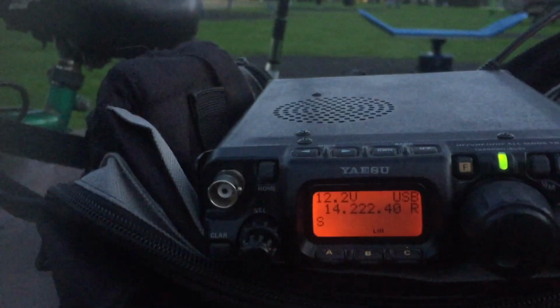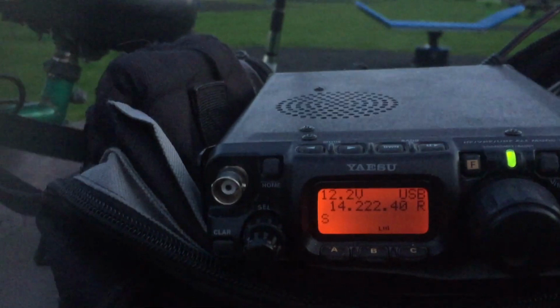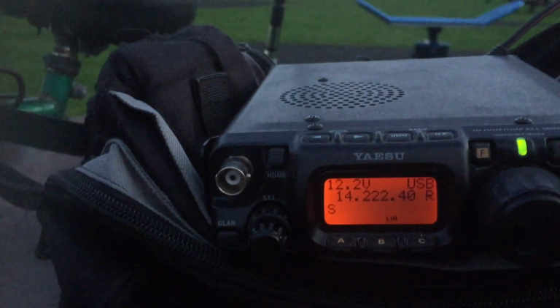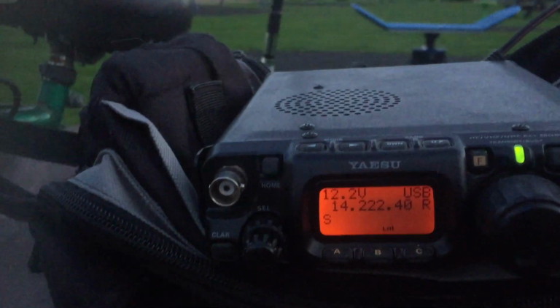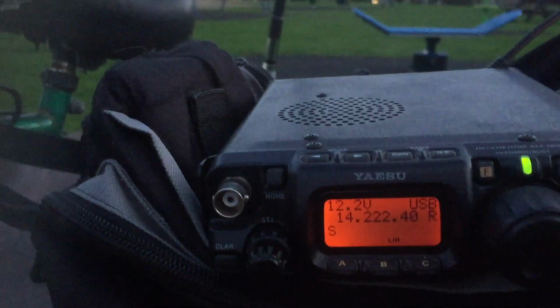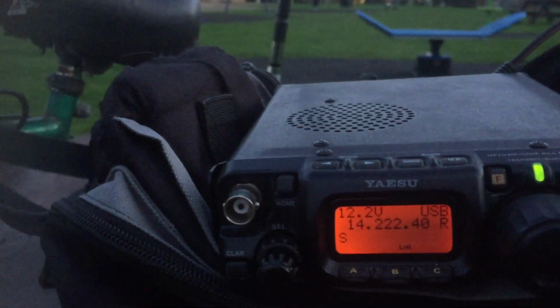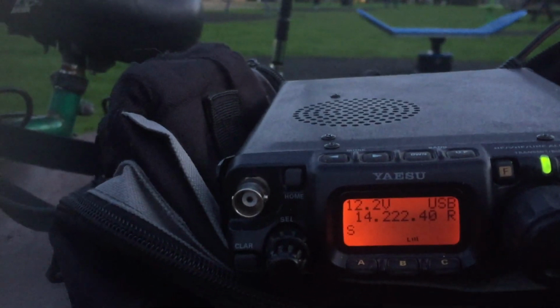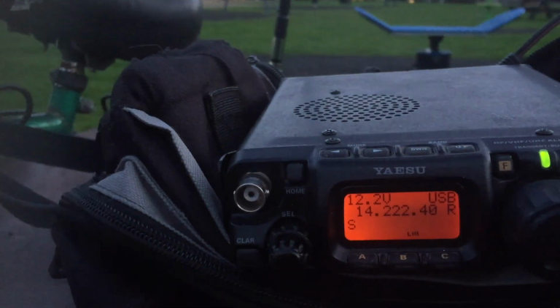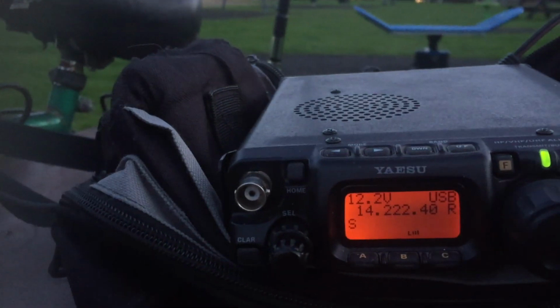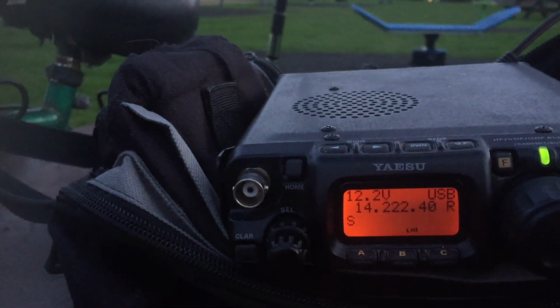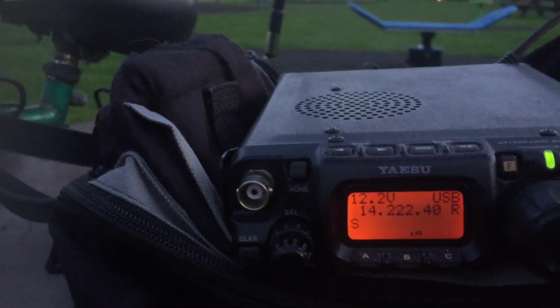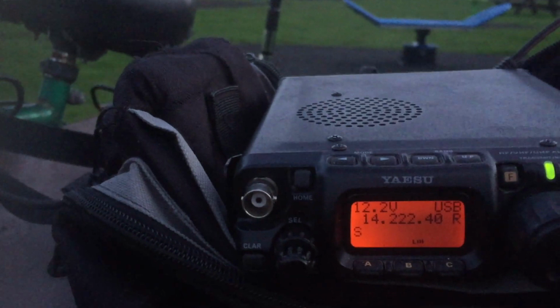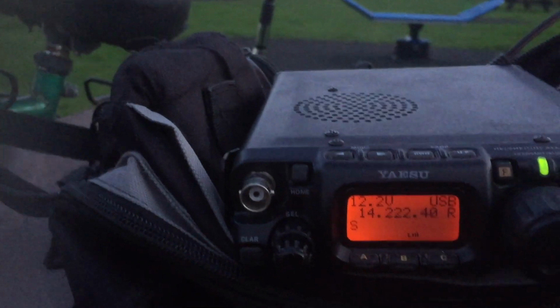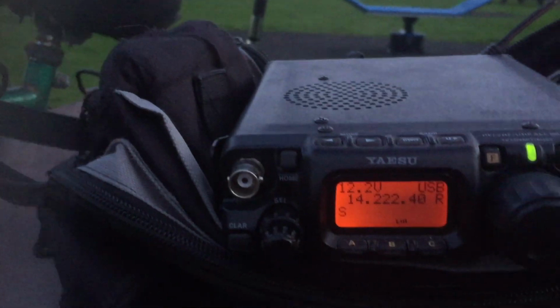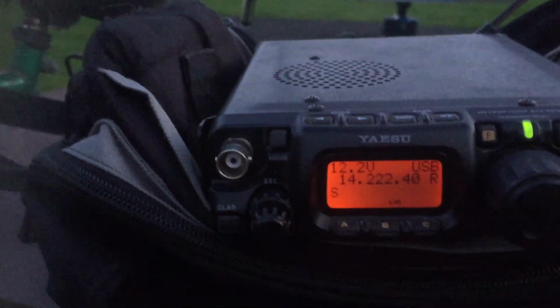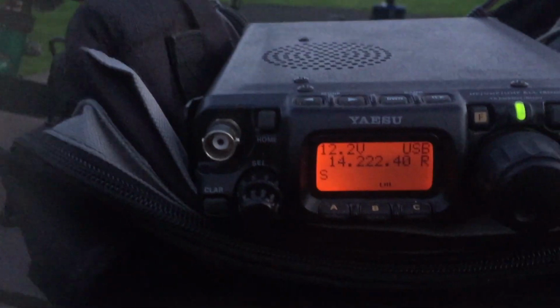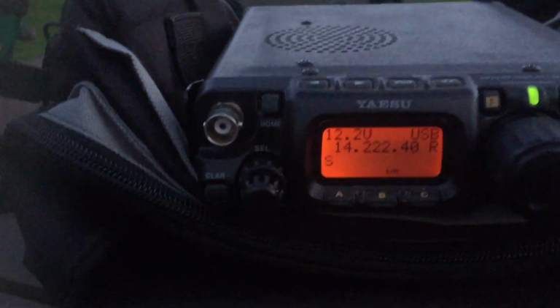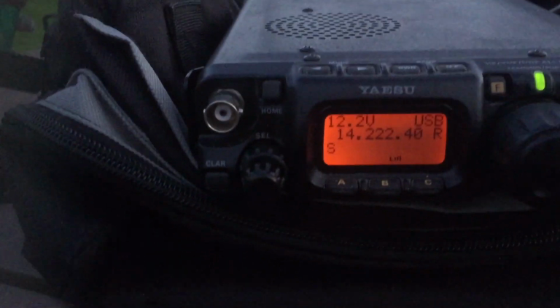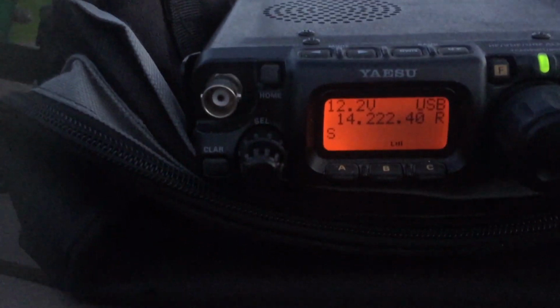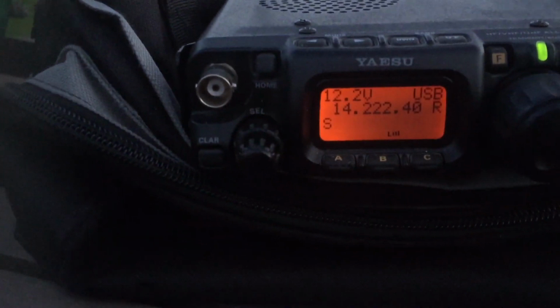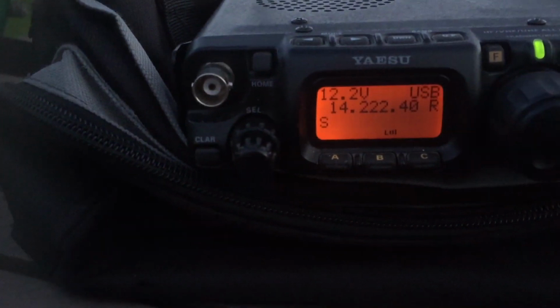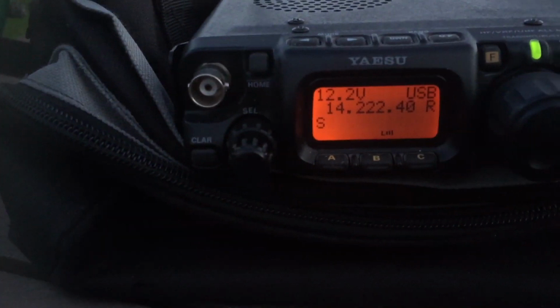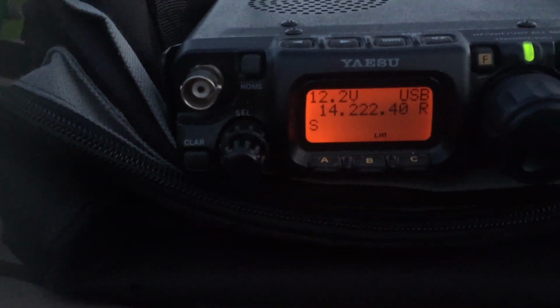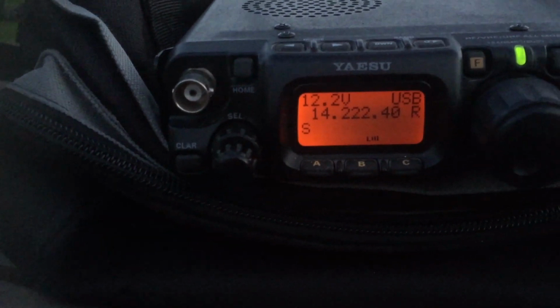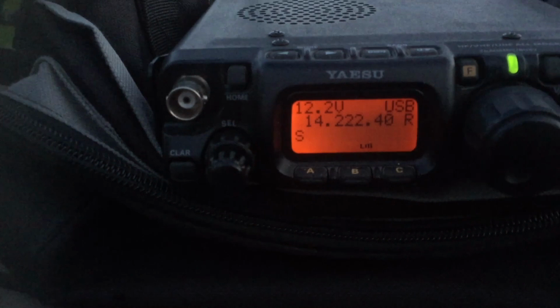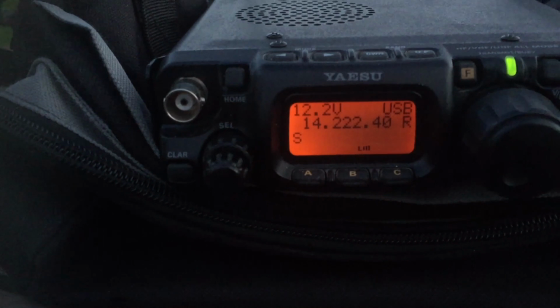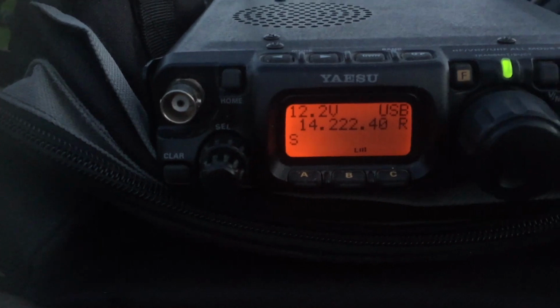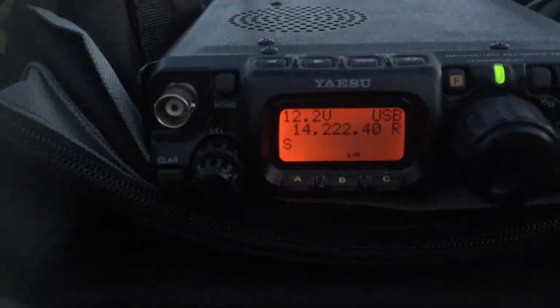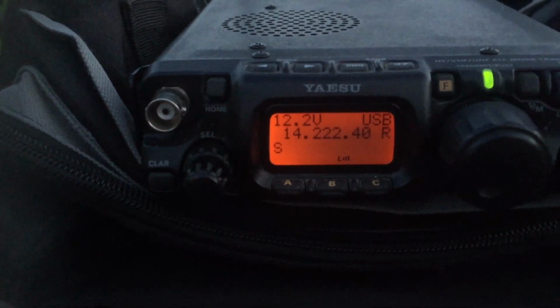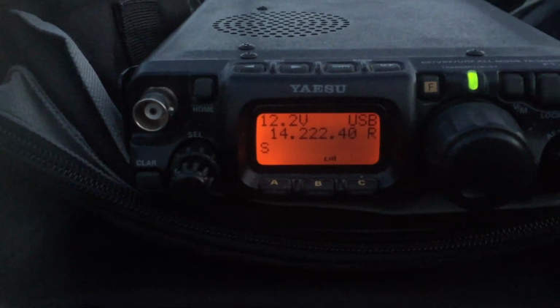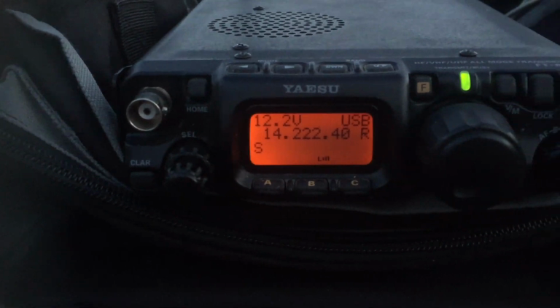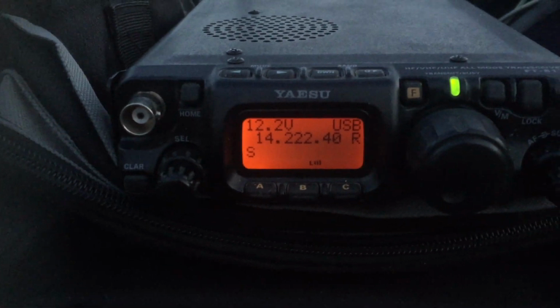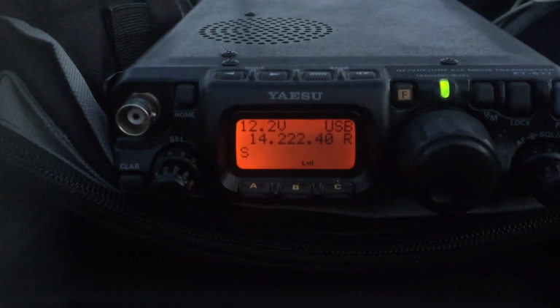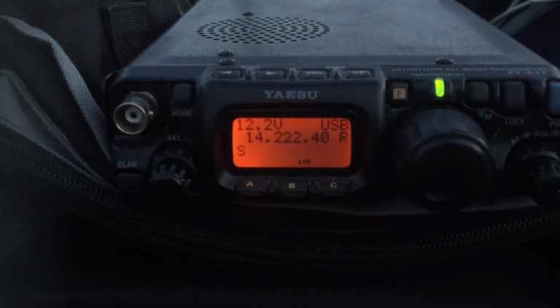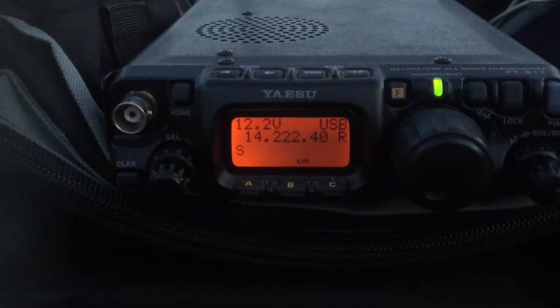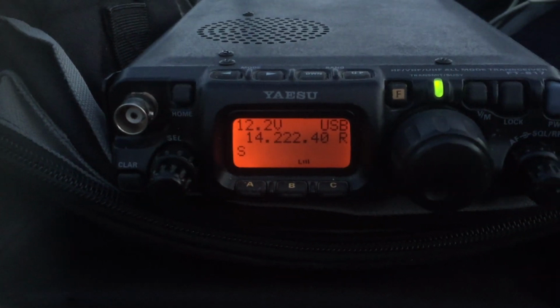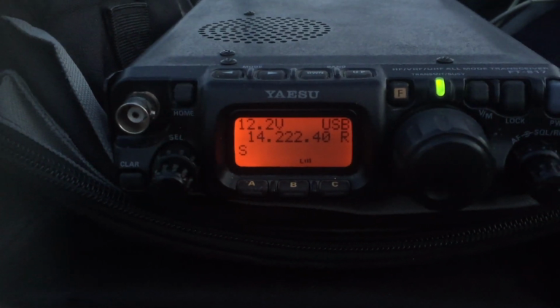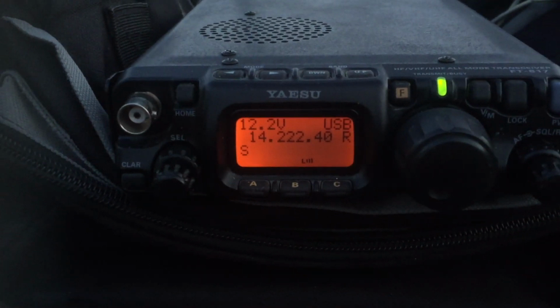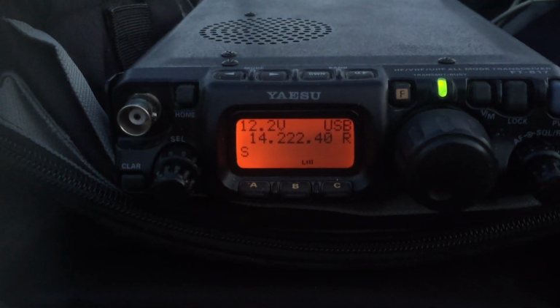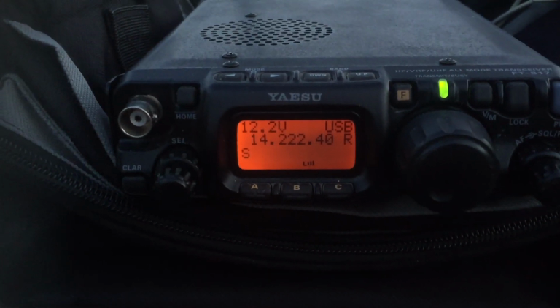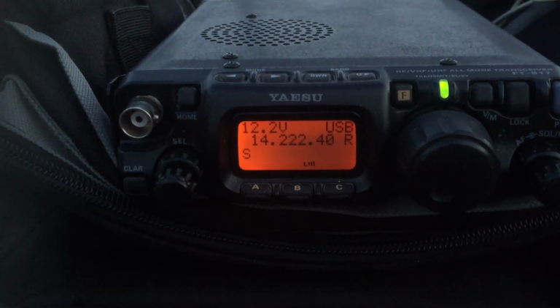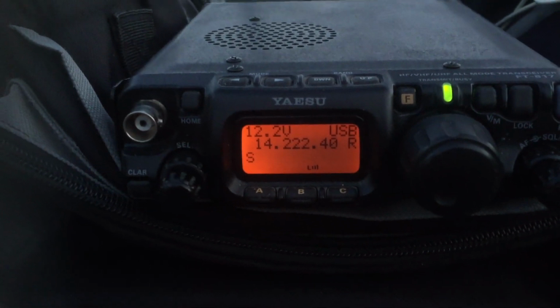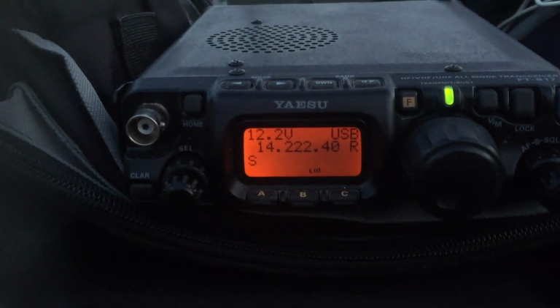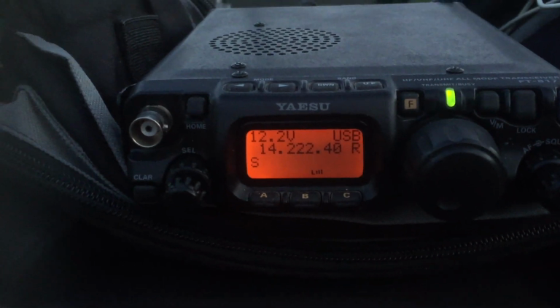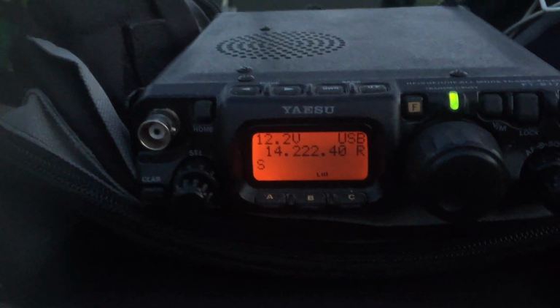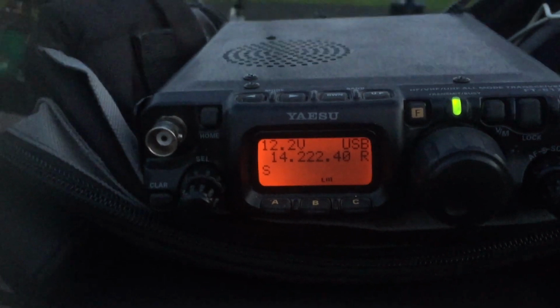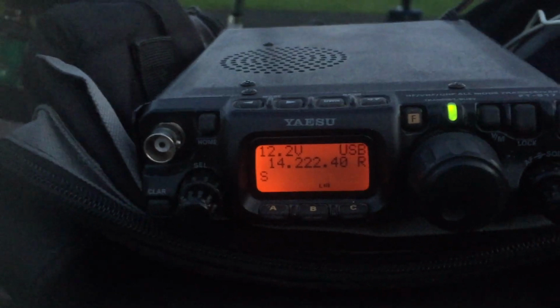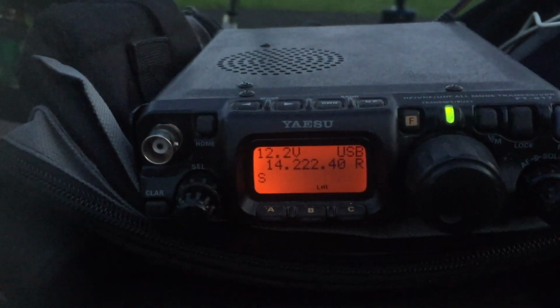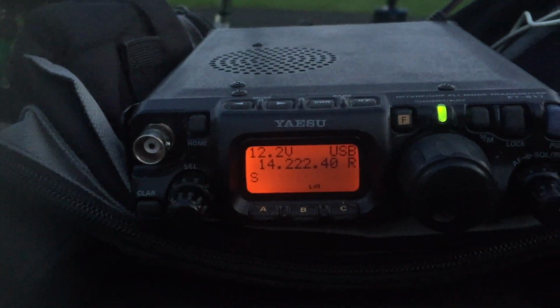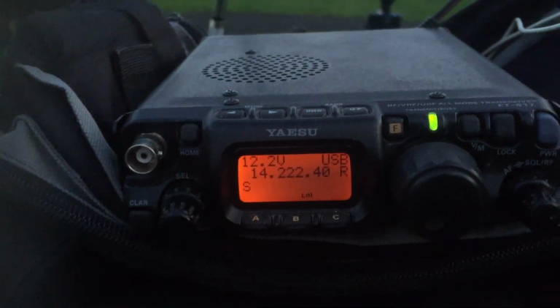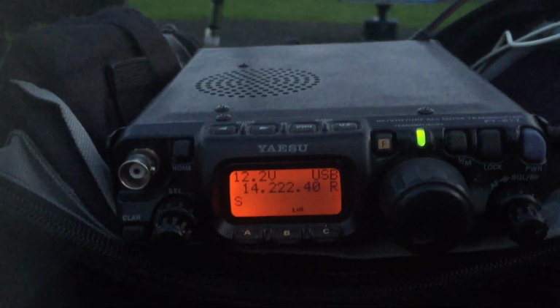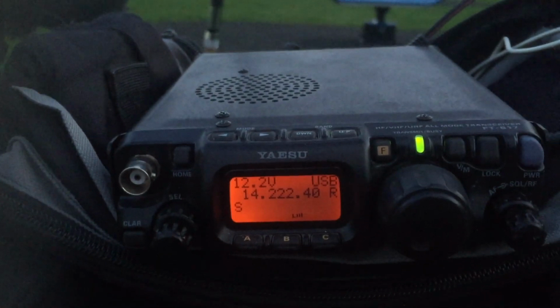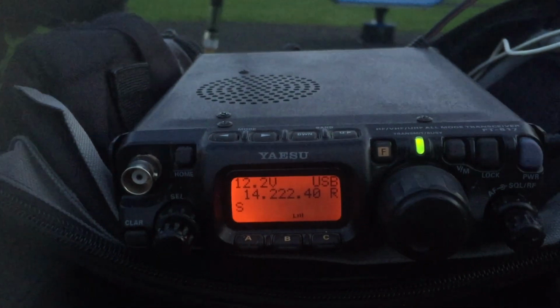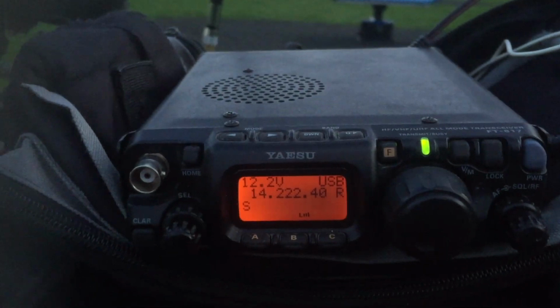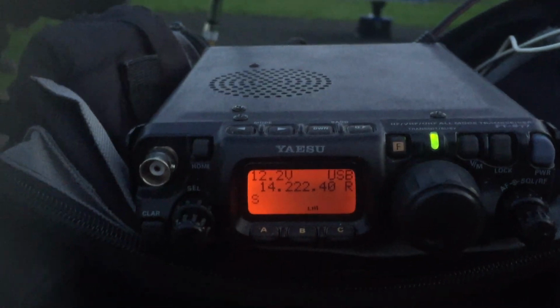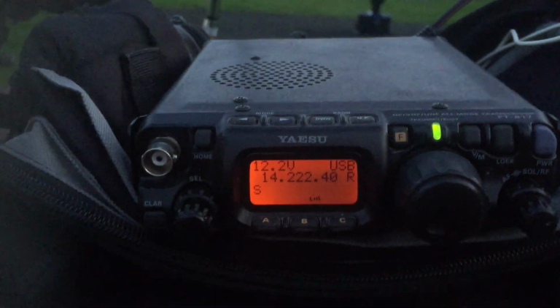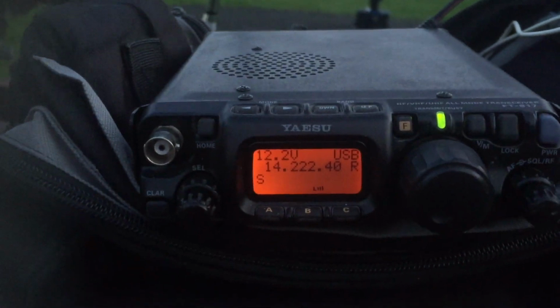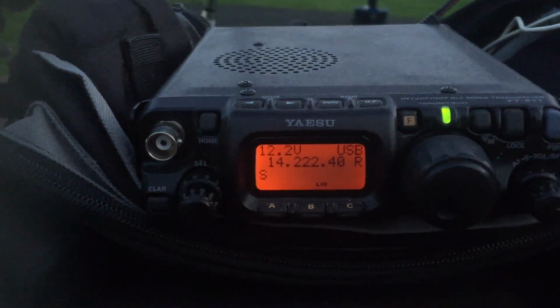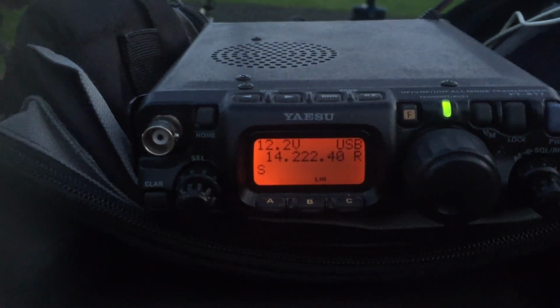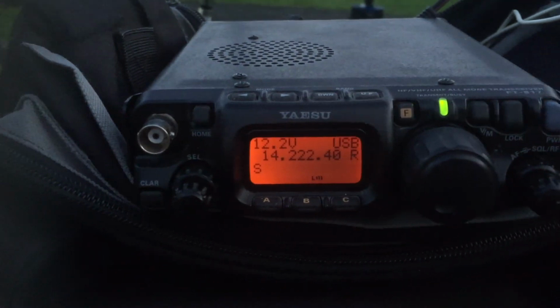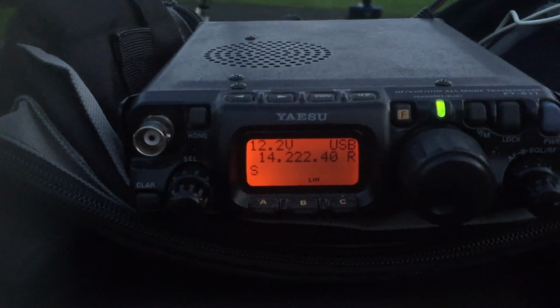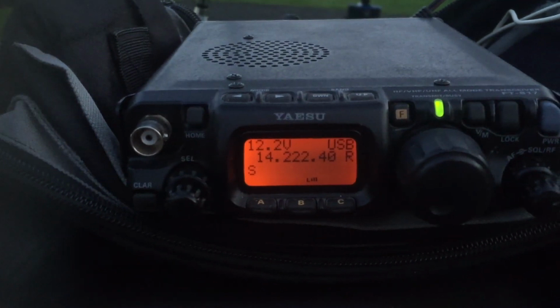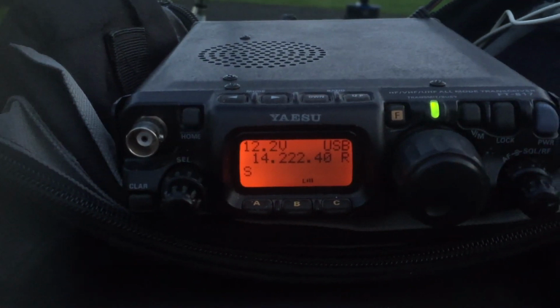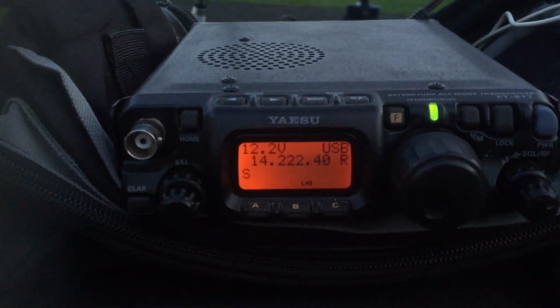Papa Delta 2 Bravo Alpha, signal into Kentucky State, 5-5, over. It's all right.